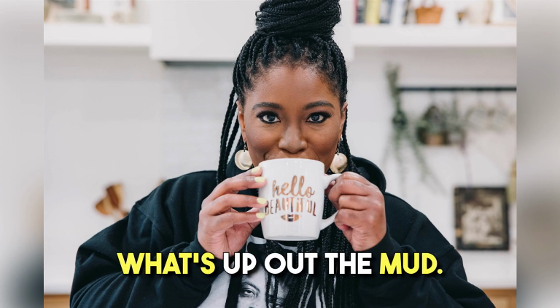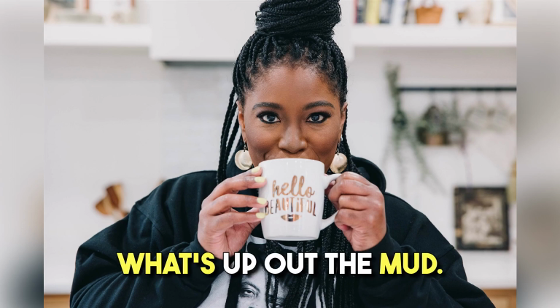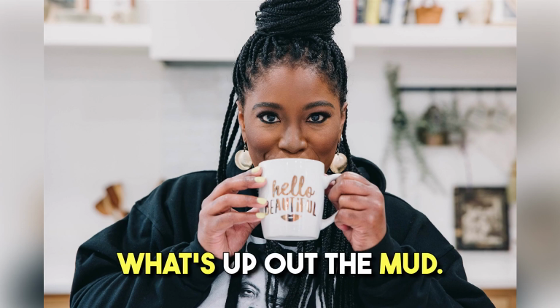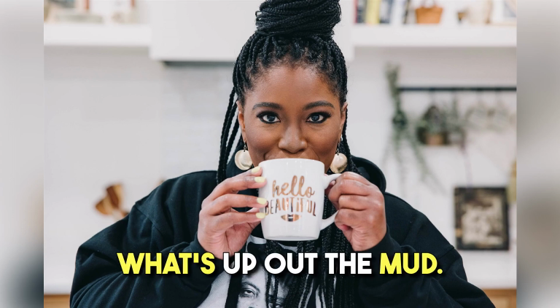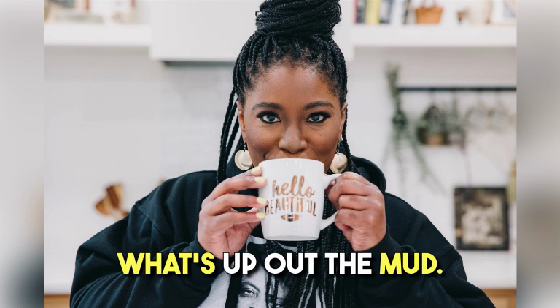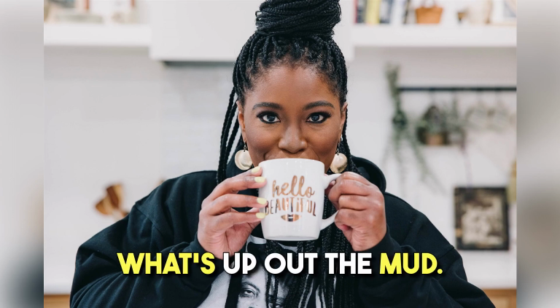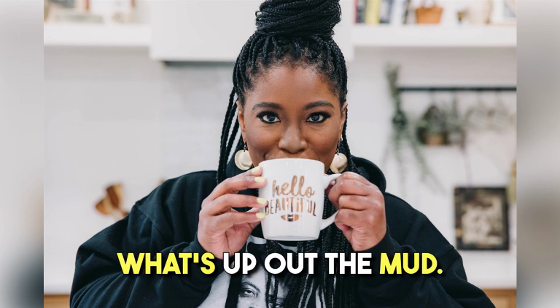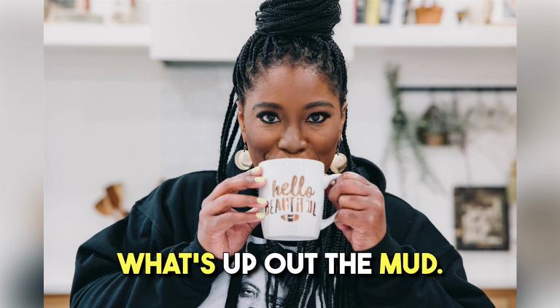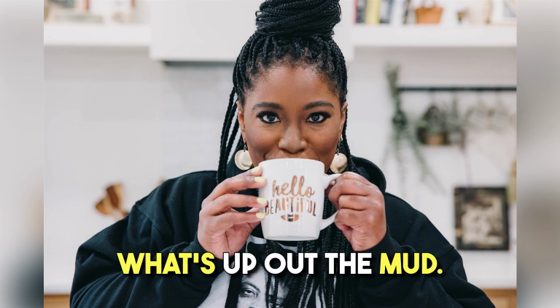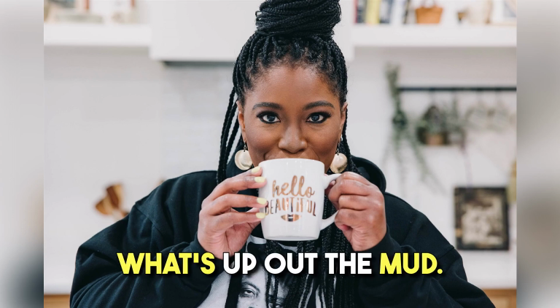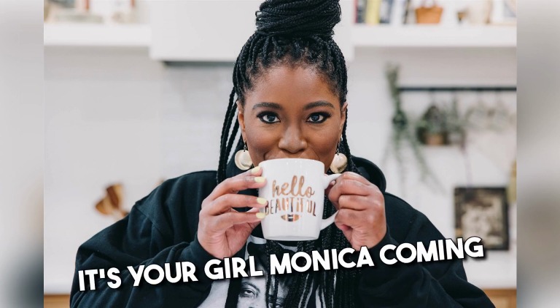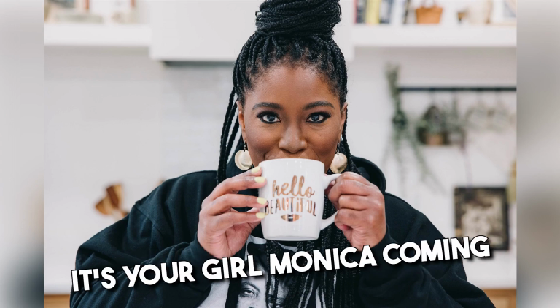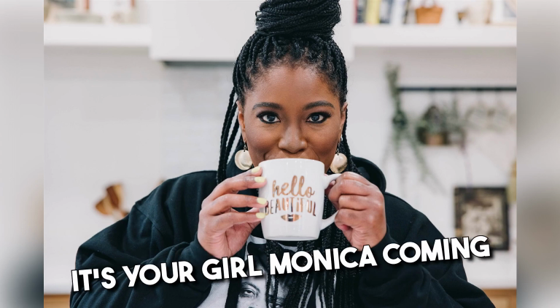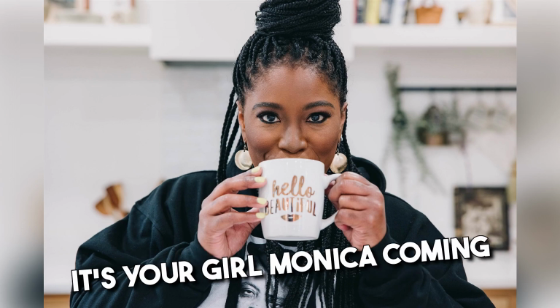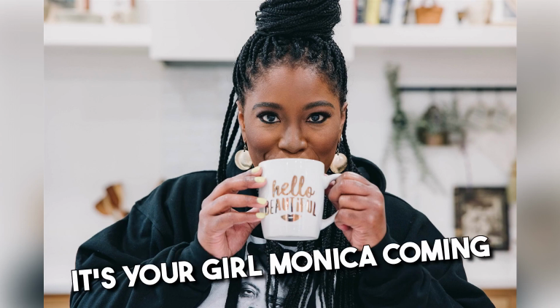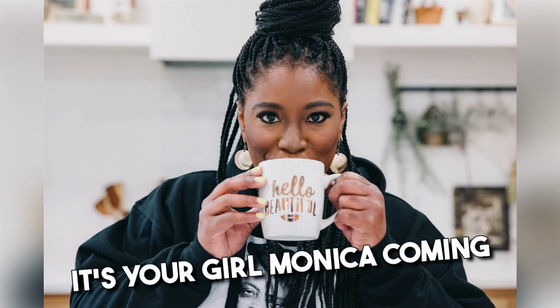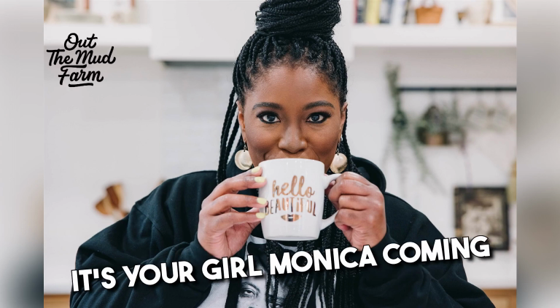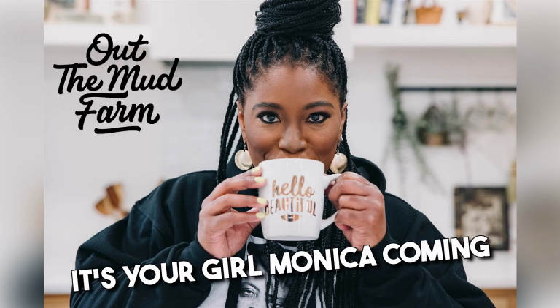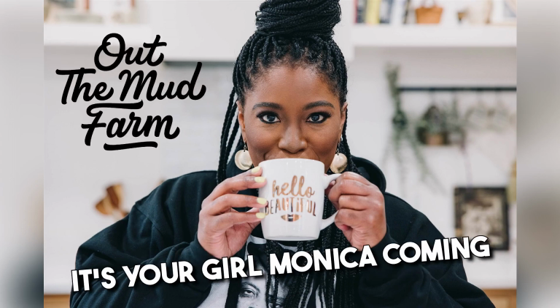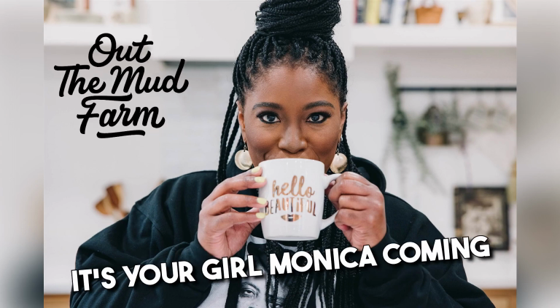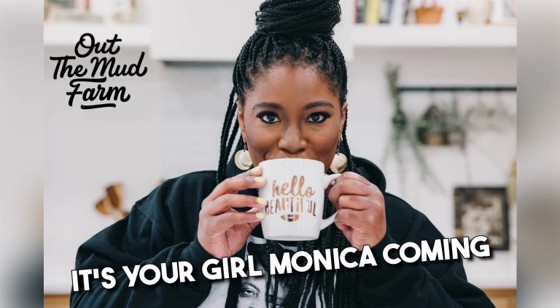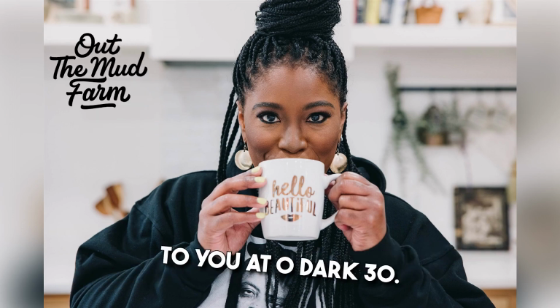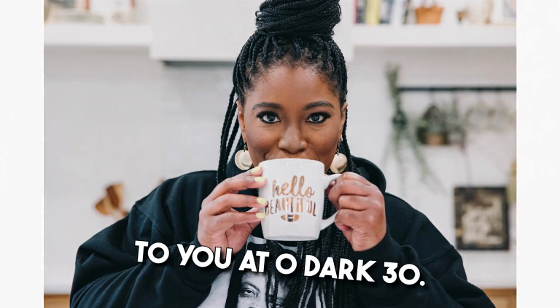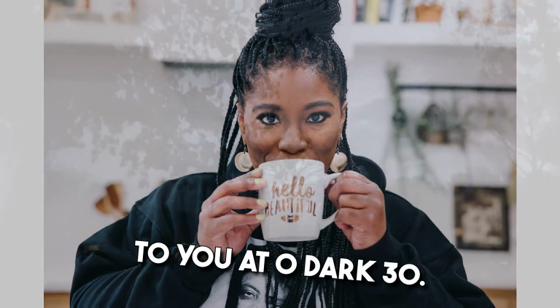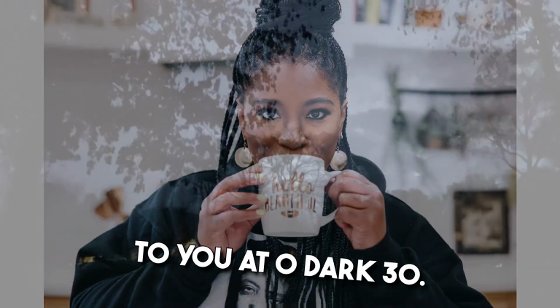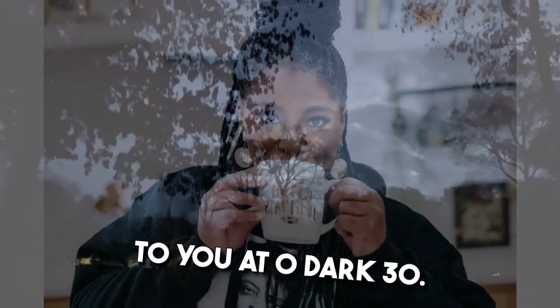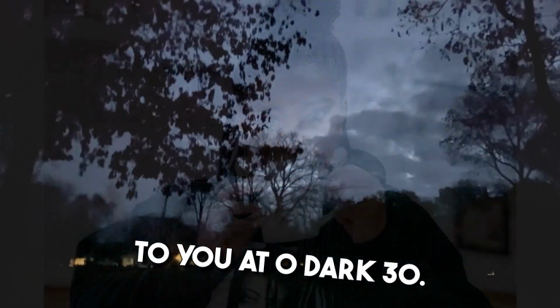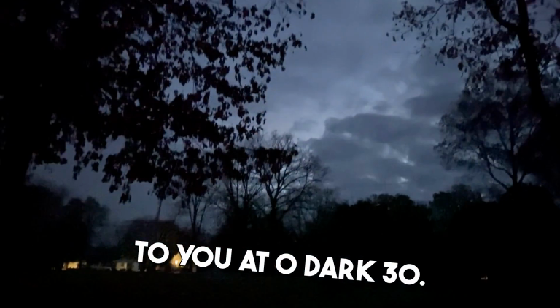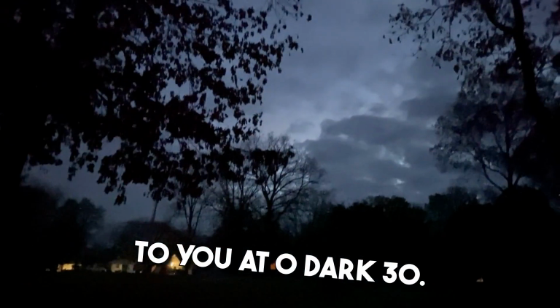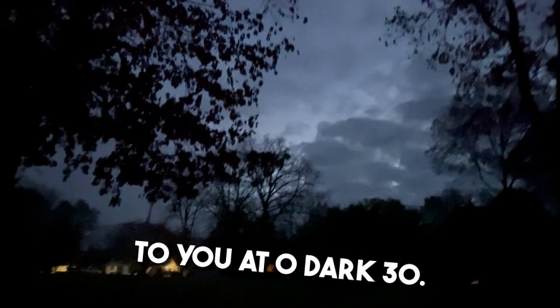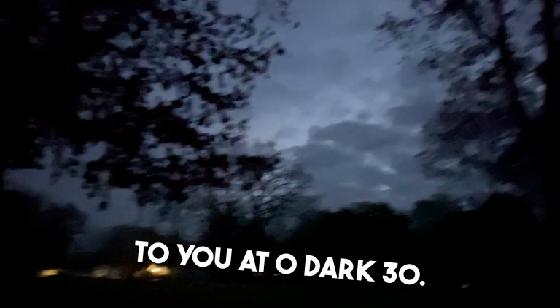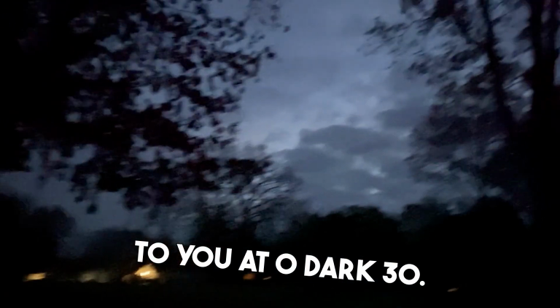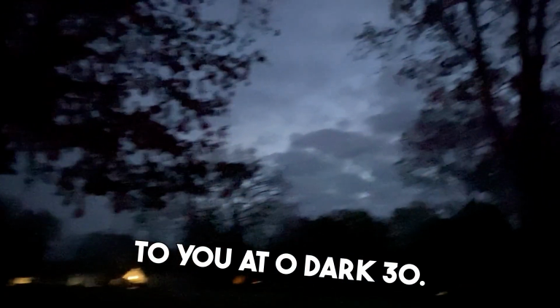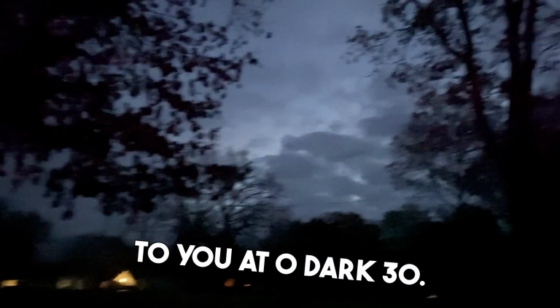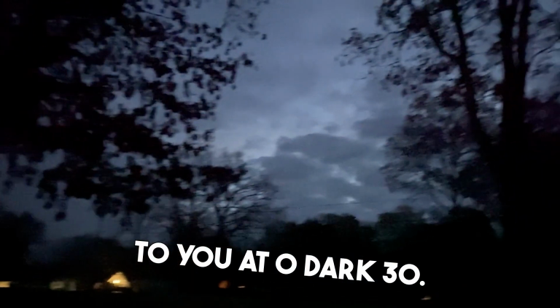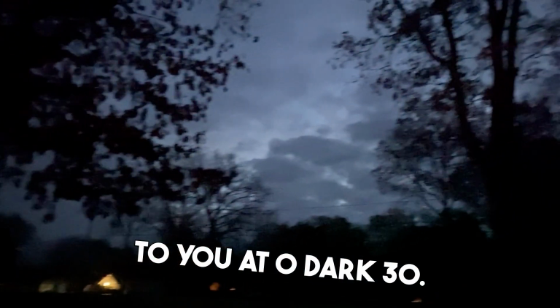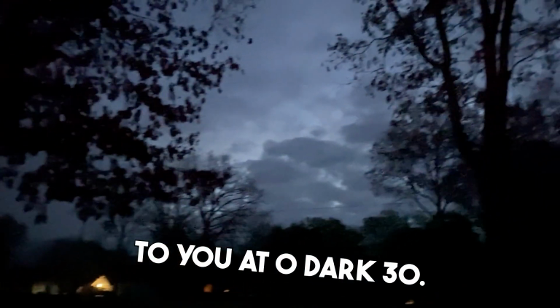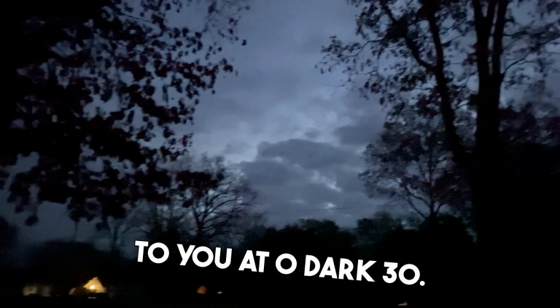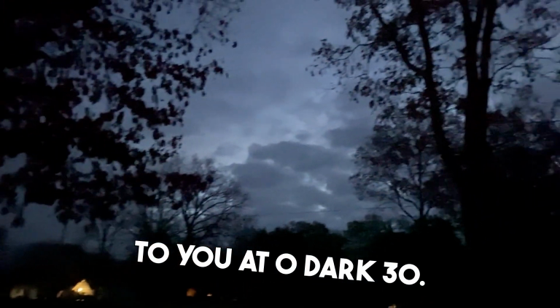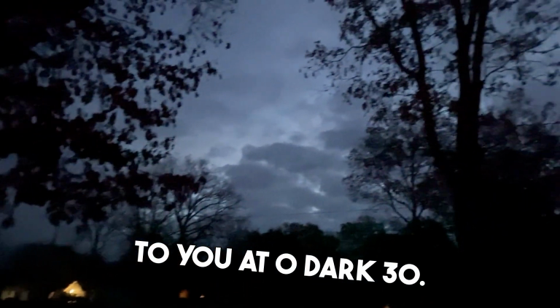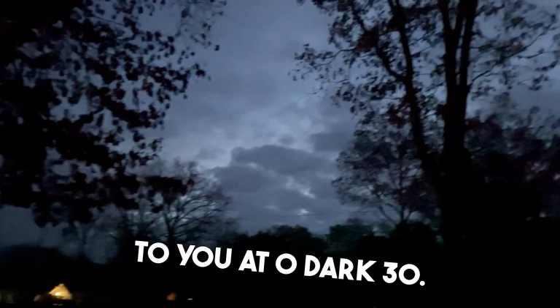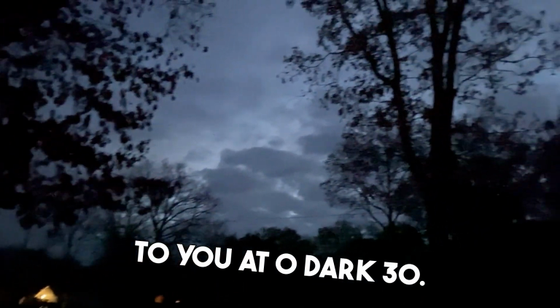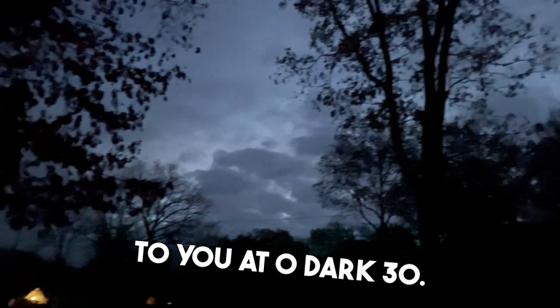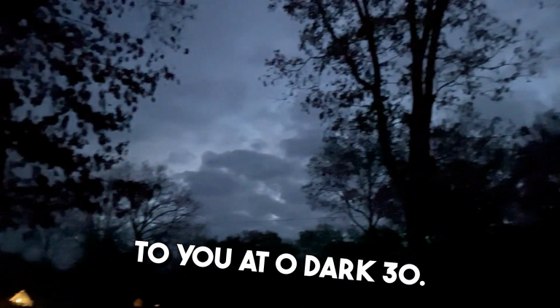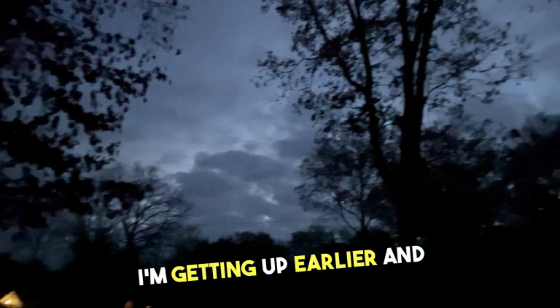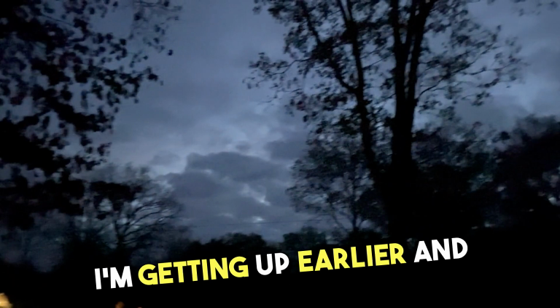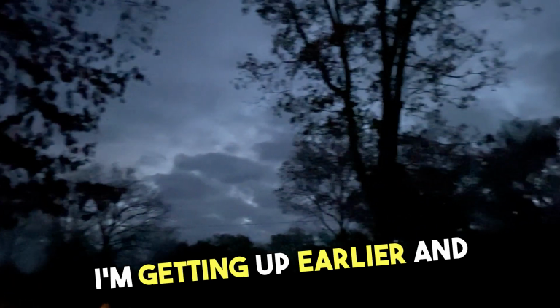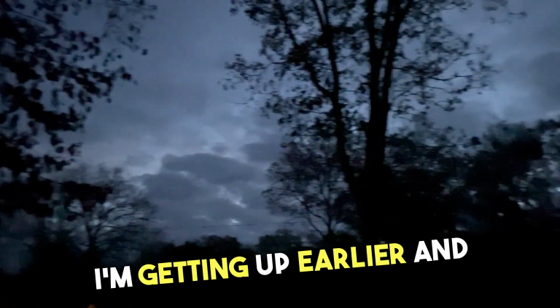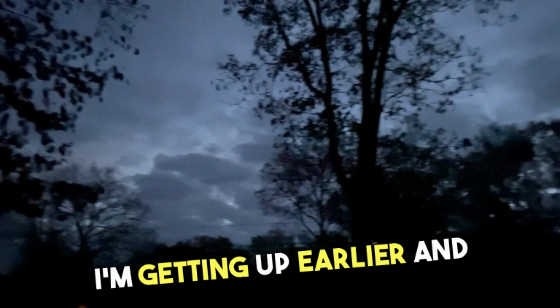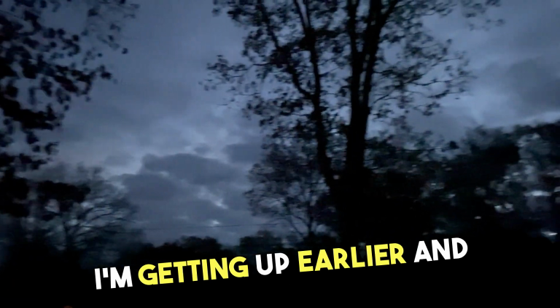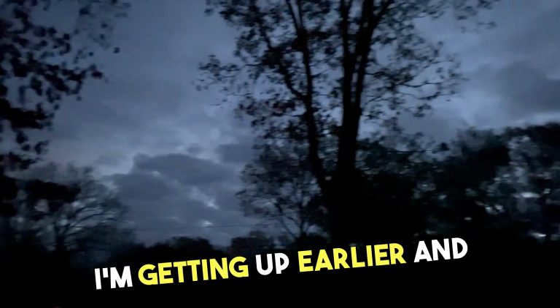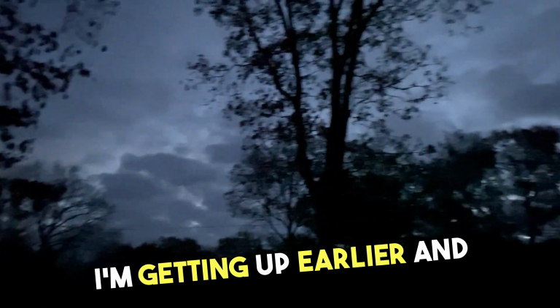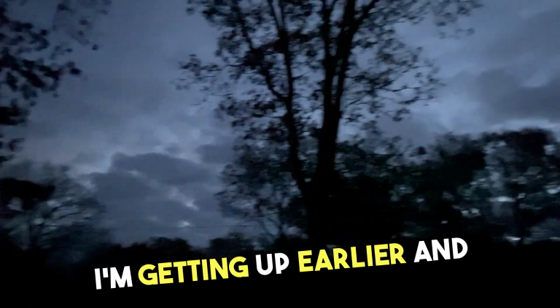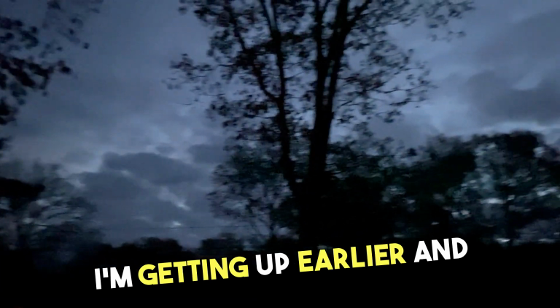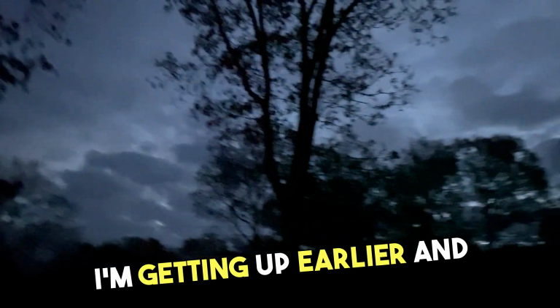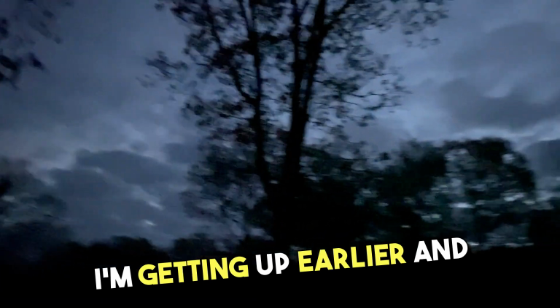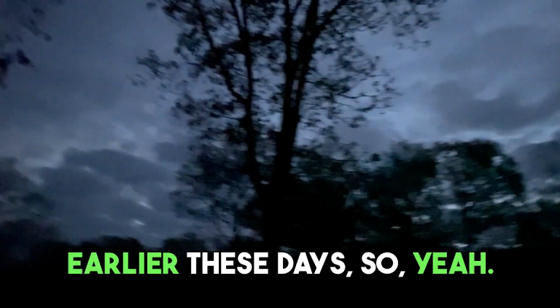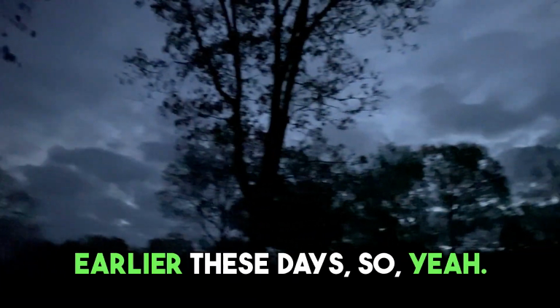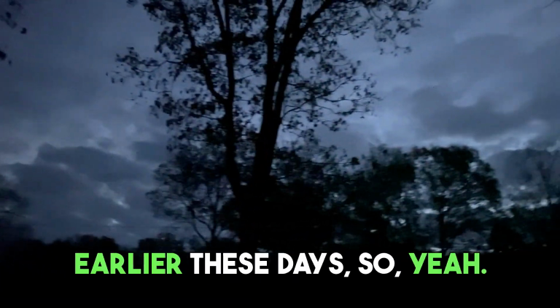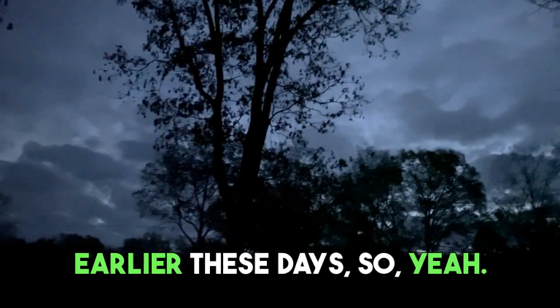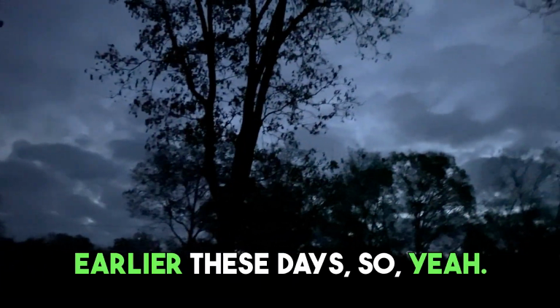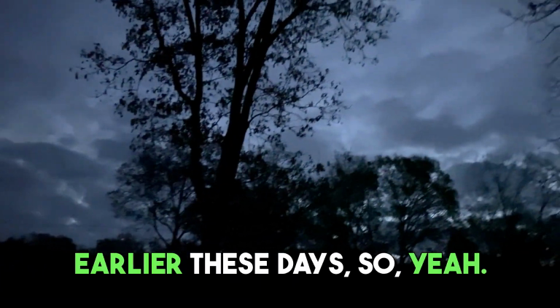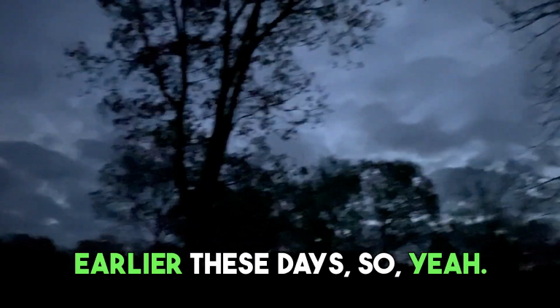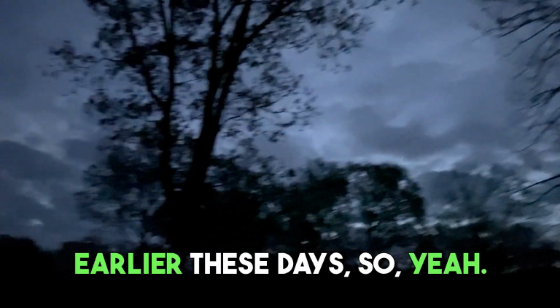What's up? It's your girl Monica coming to you at oh dark 30. I'm getting up earlier and earlier these days.